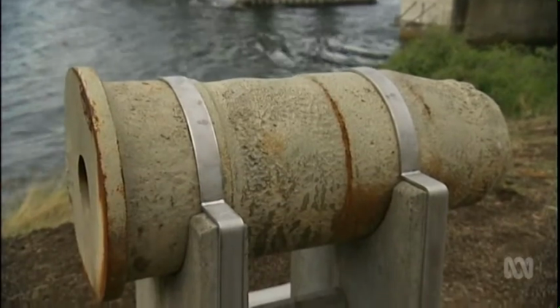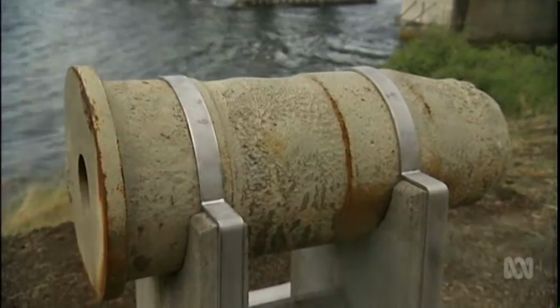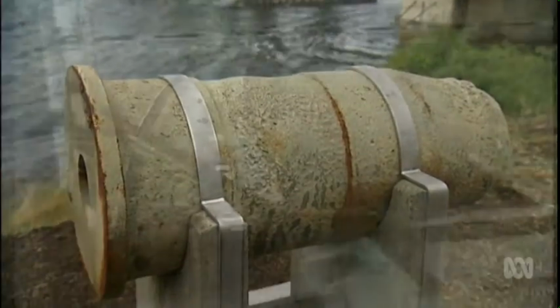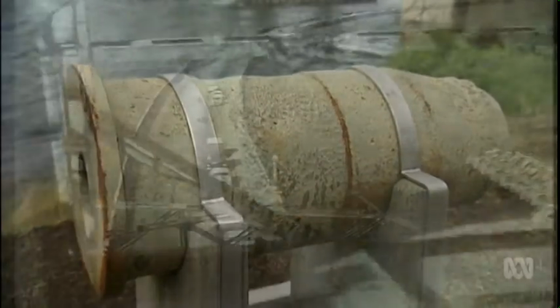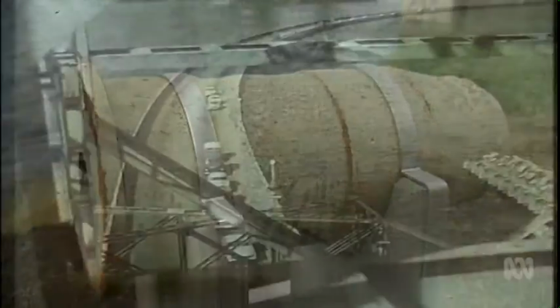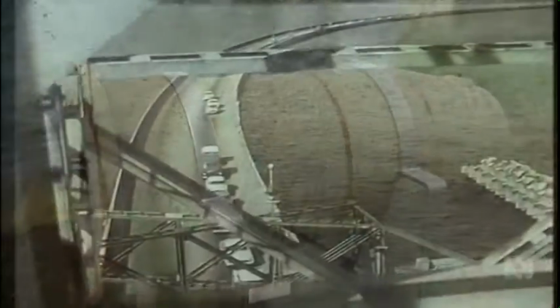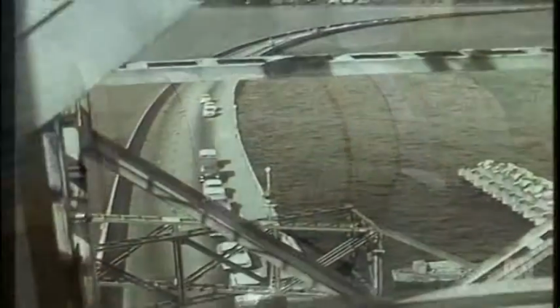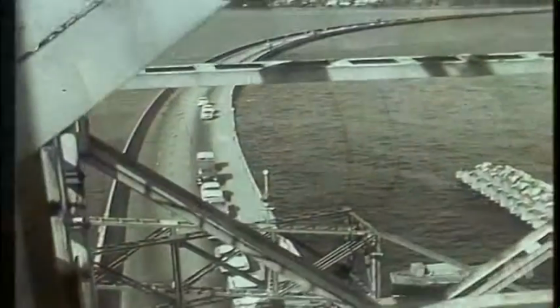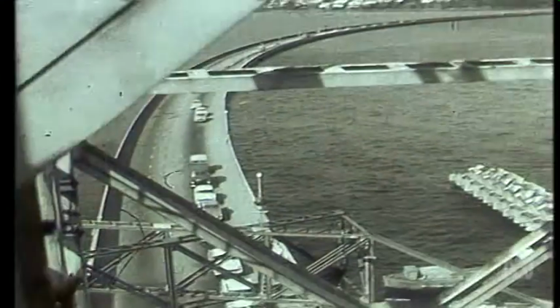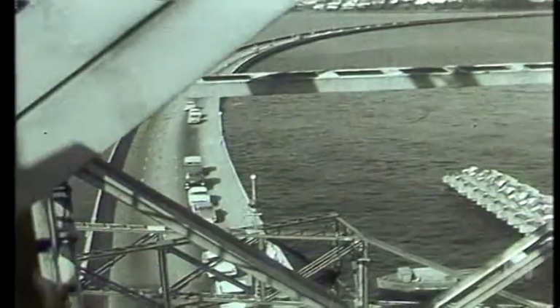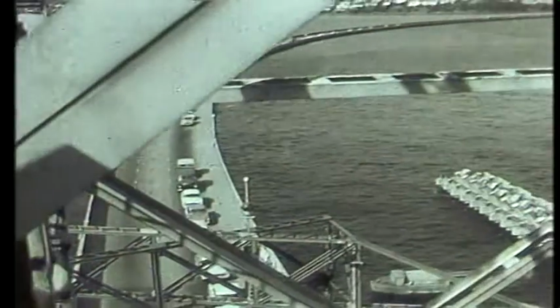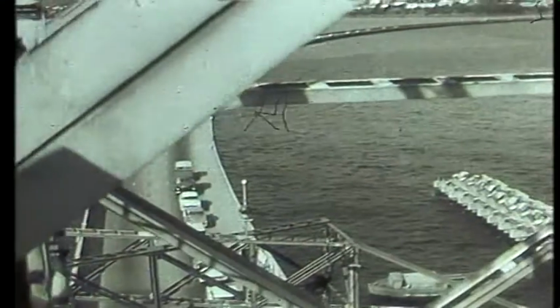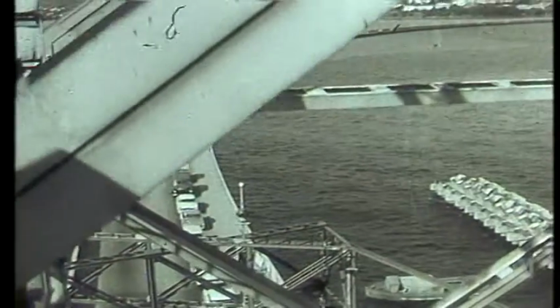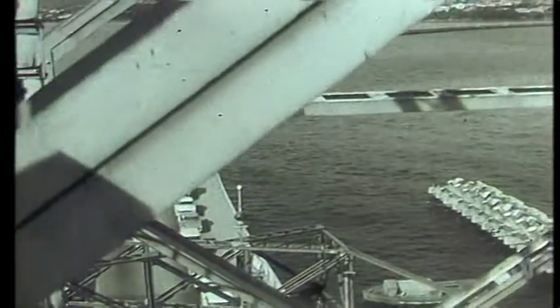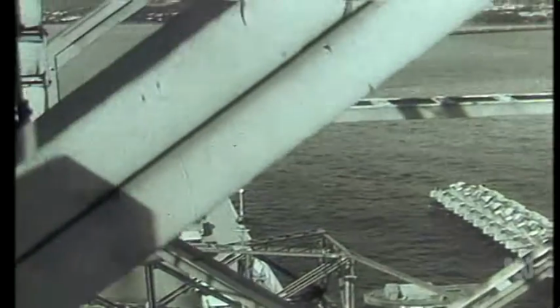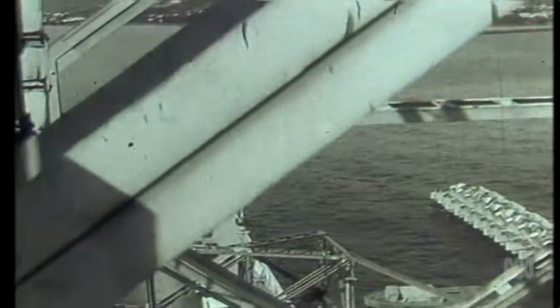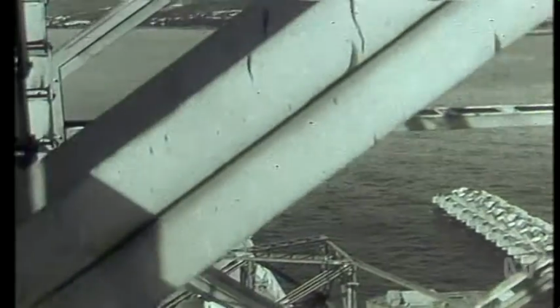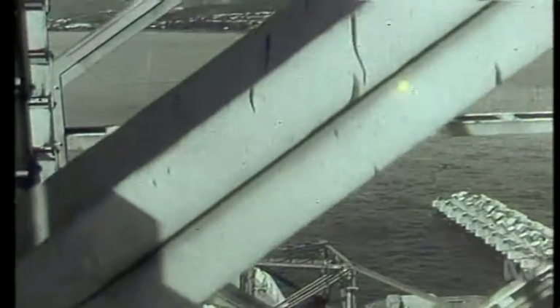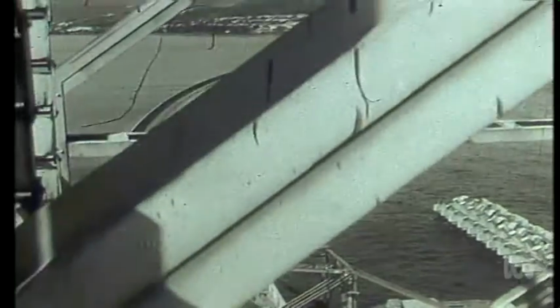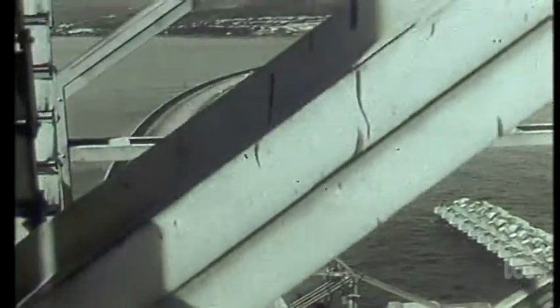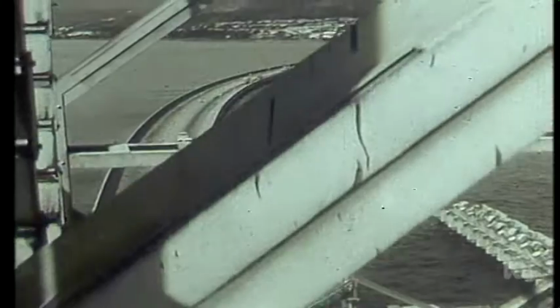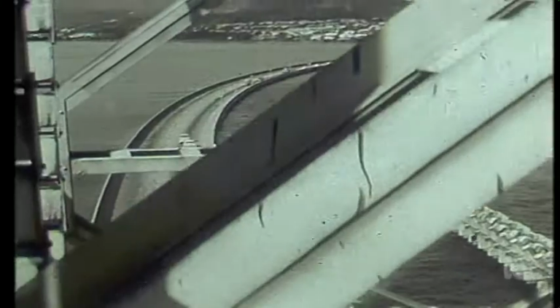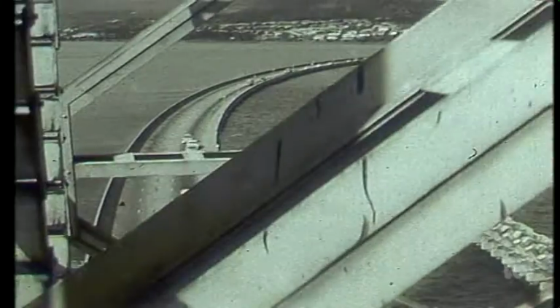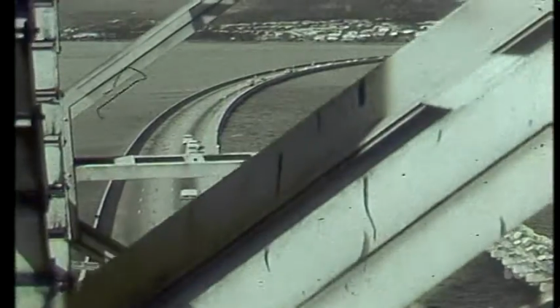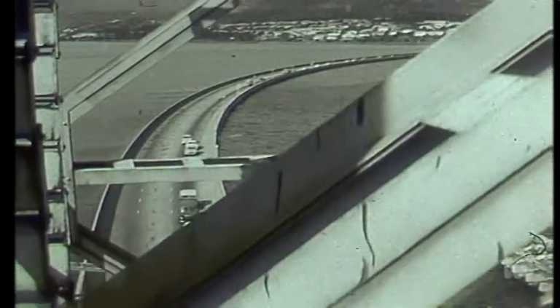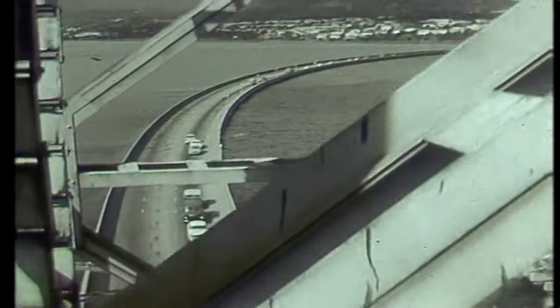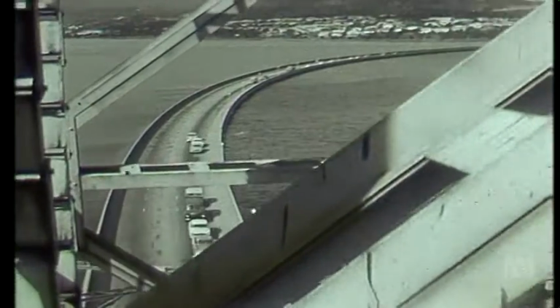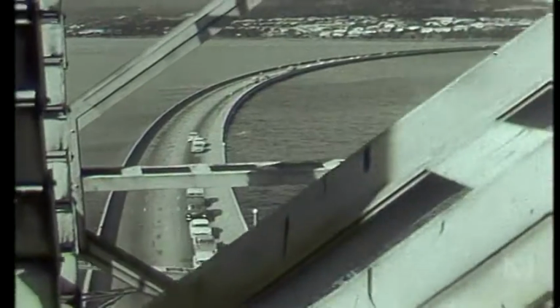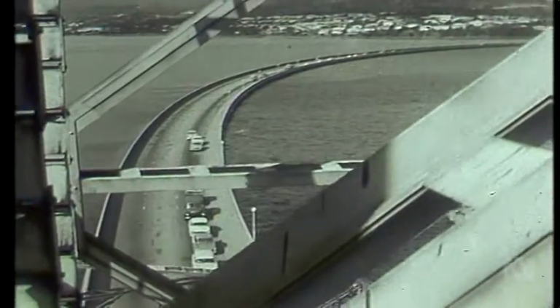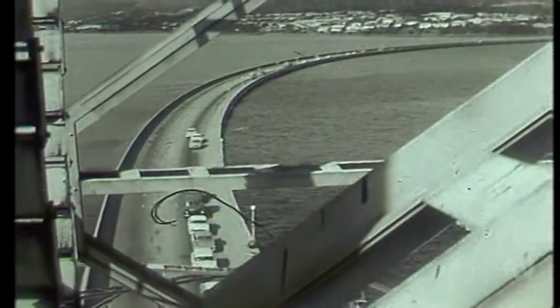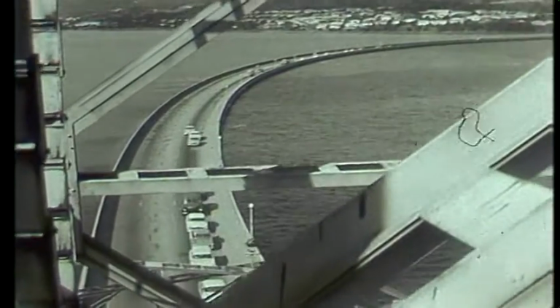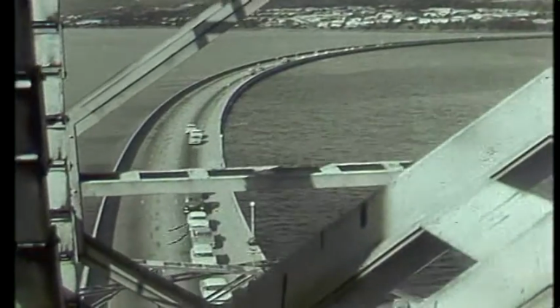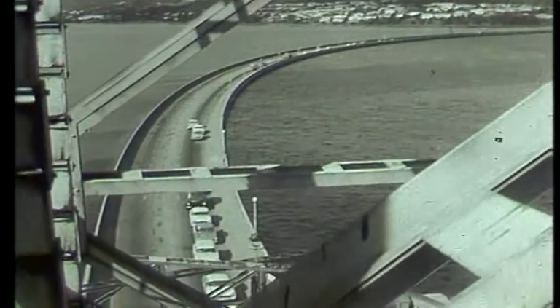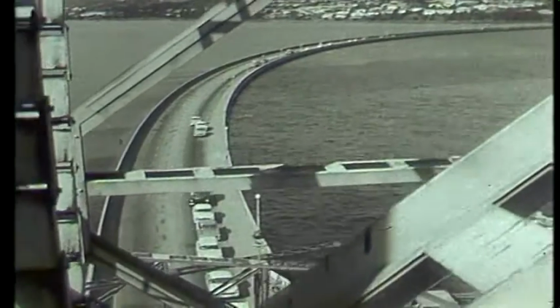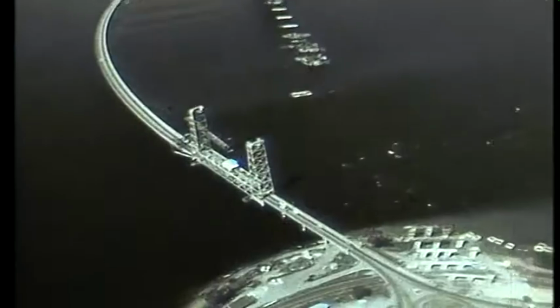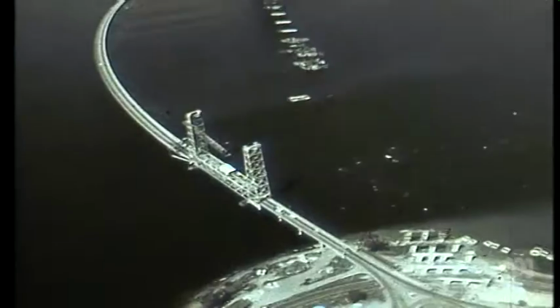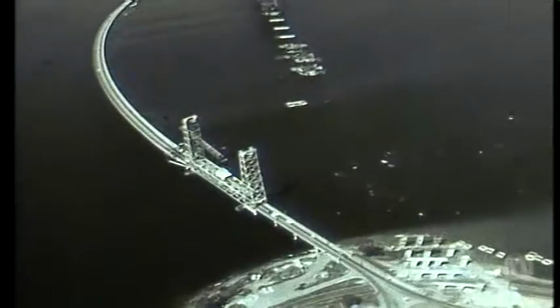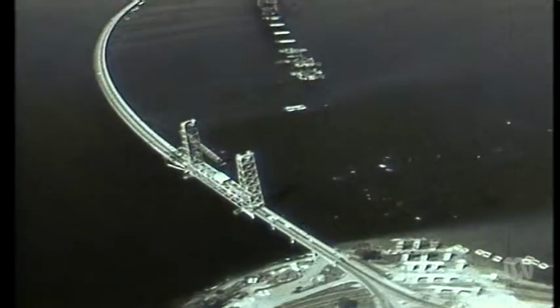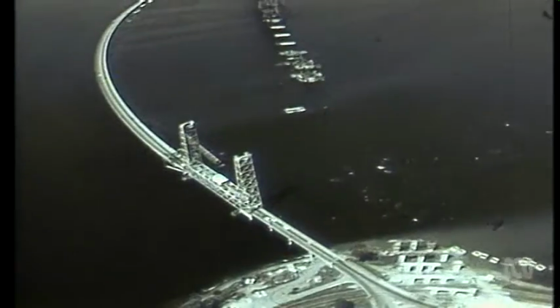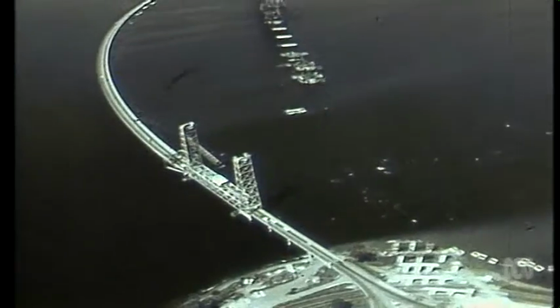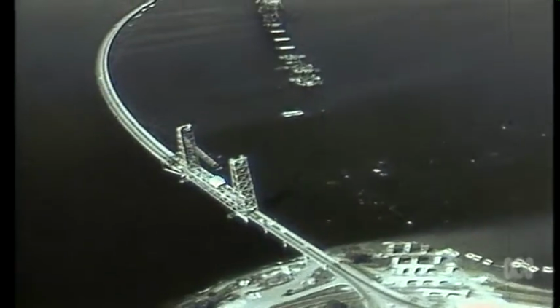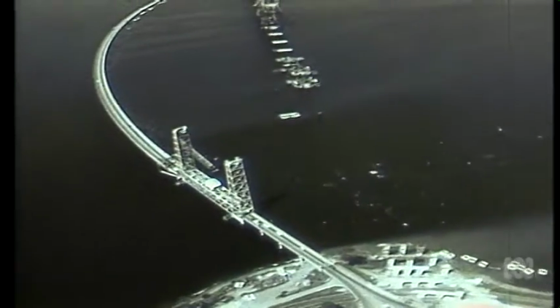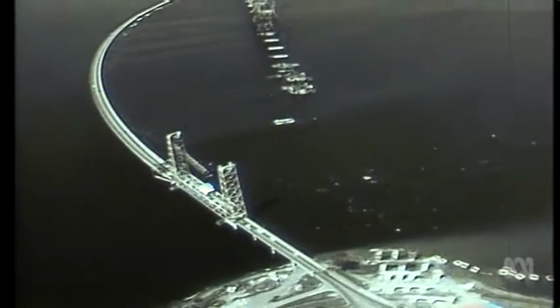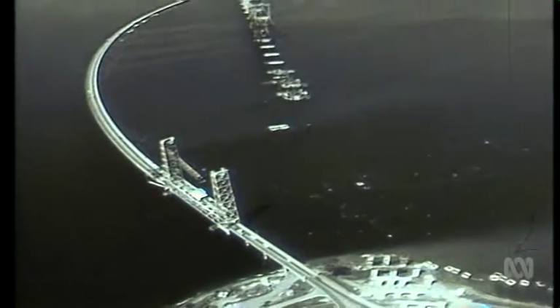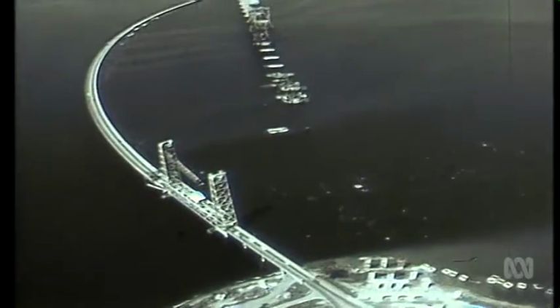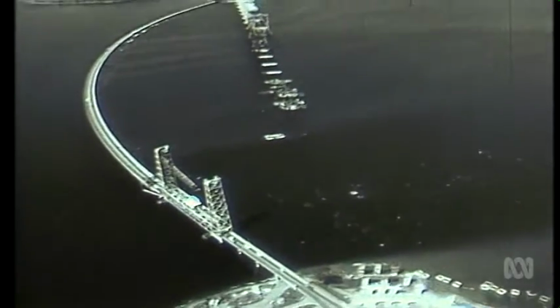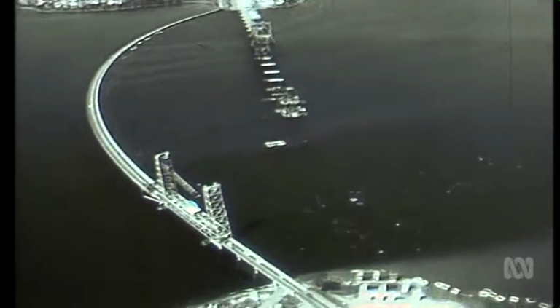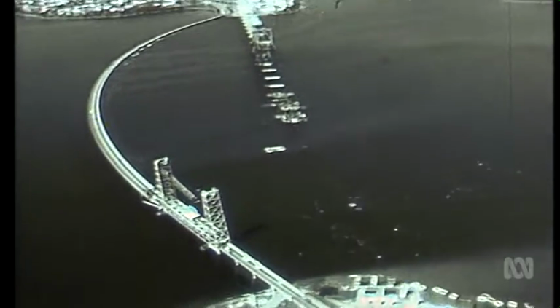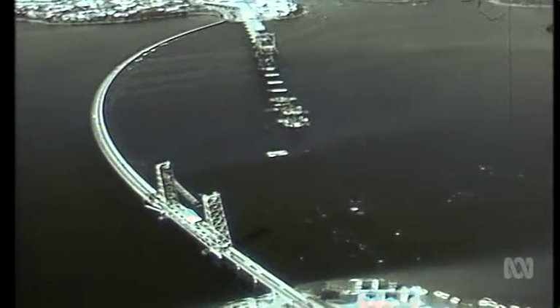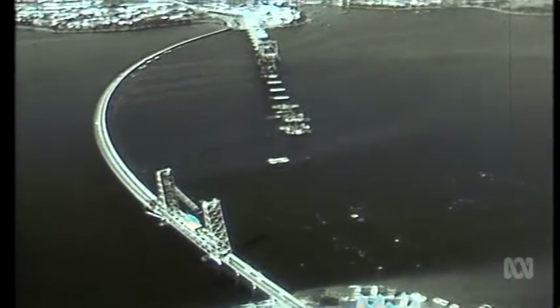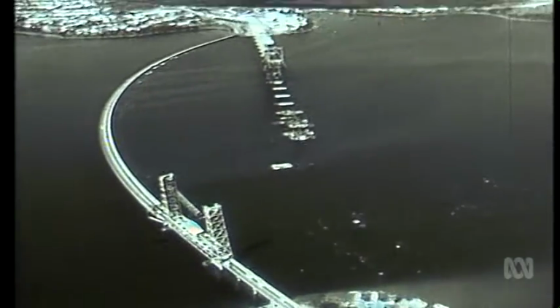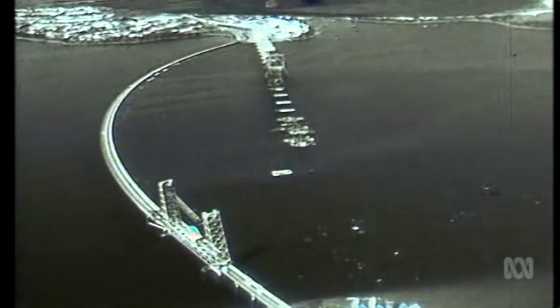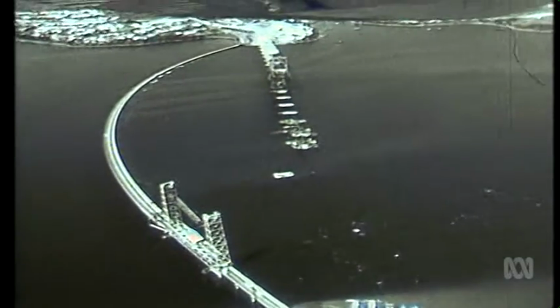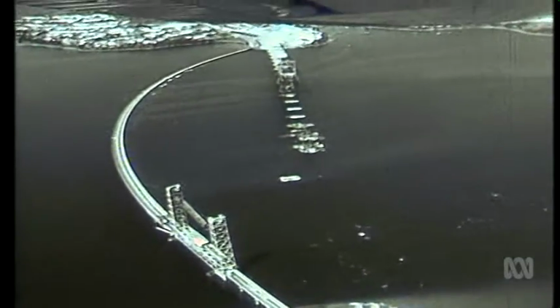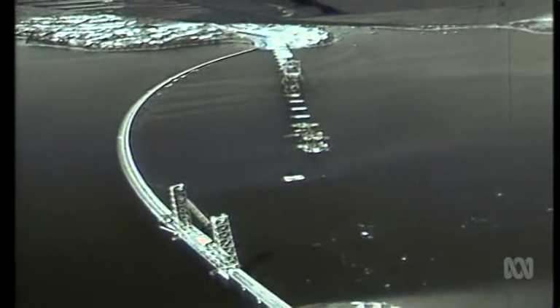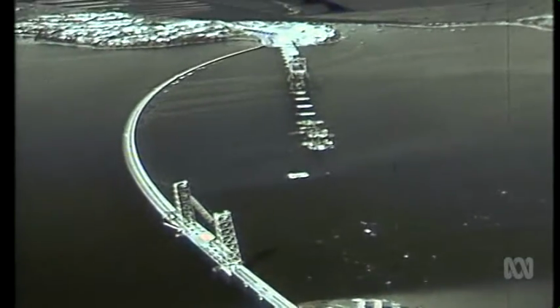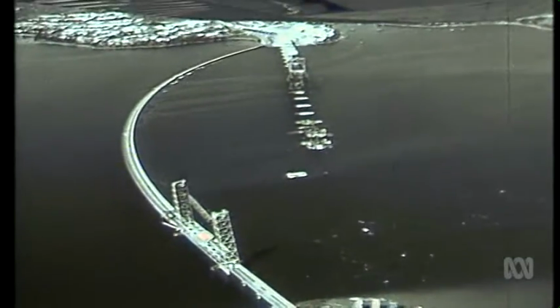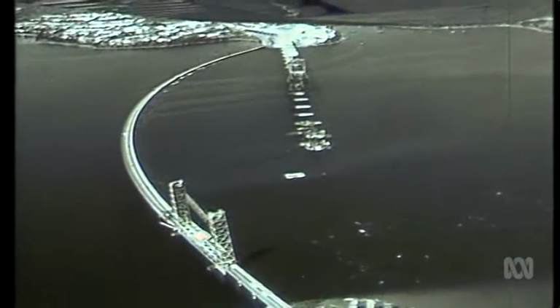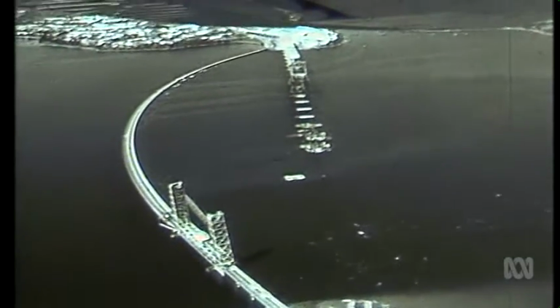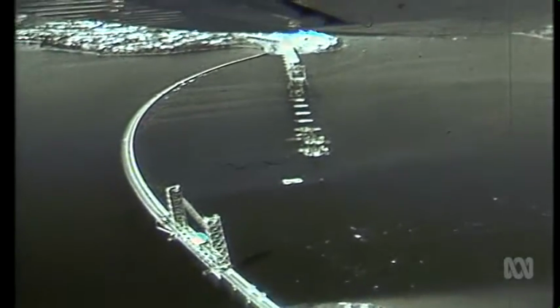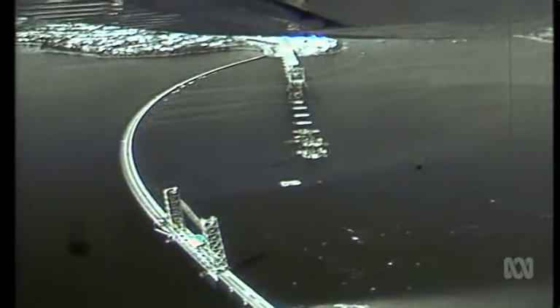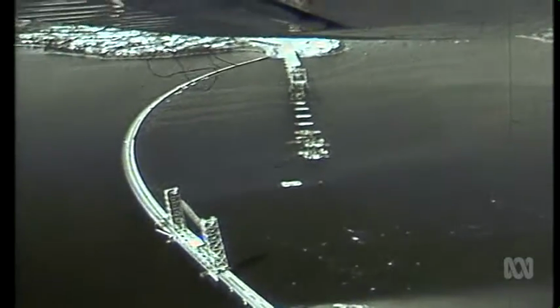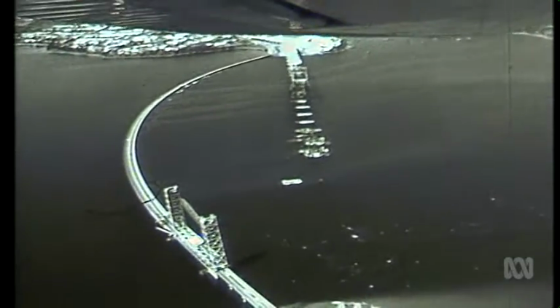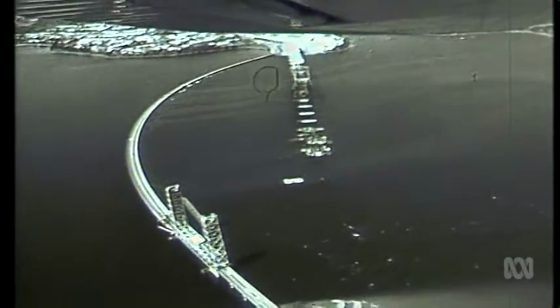It was built in 1943 during the Second World War, crossing the River Derwent from west to east for the very first time.